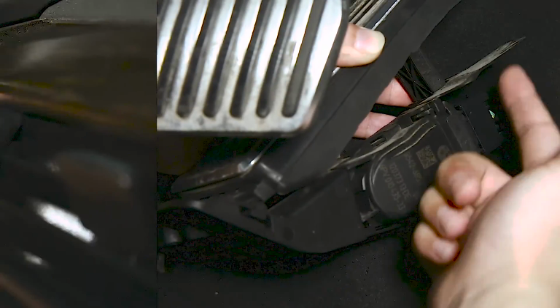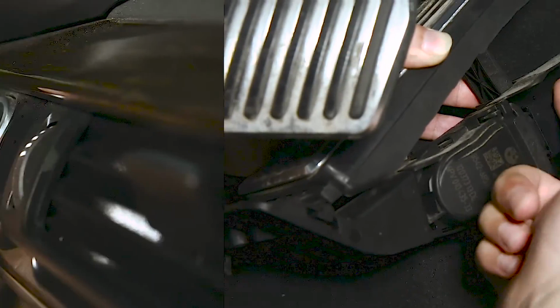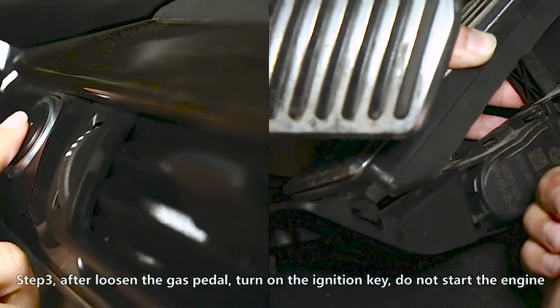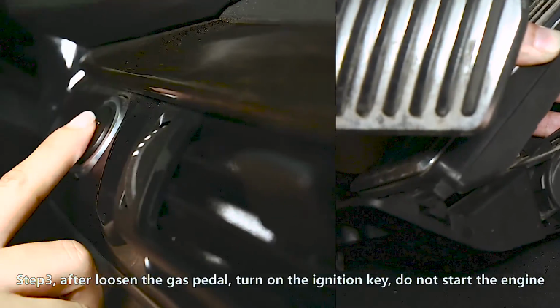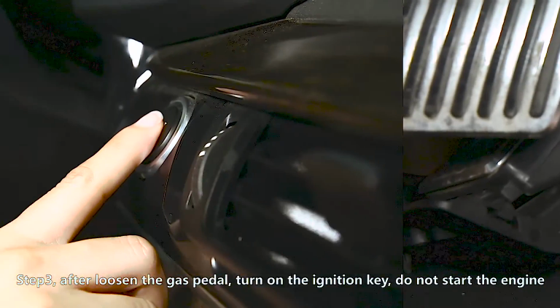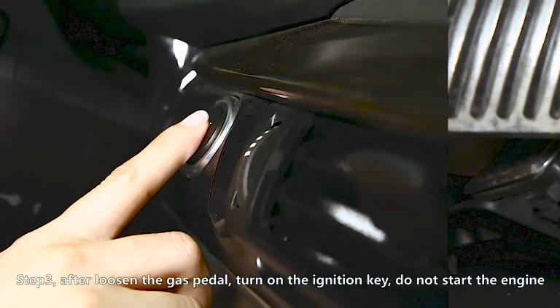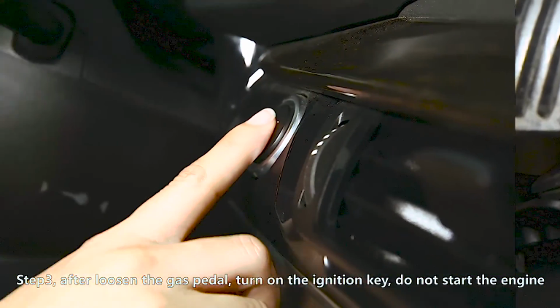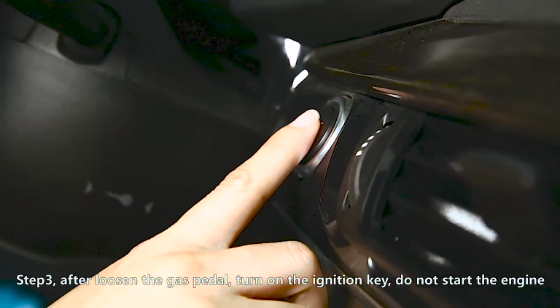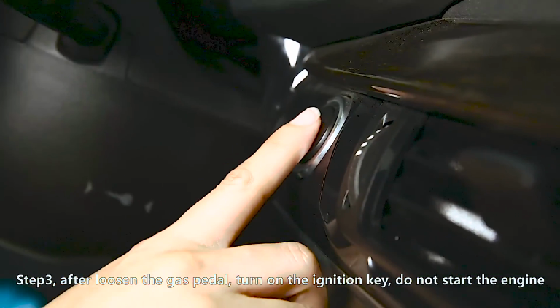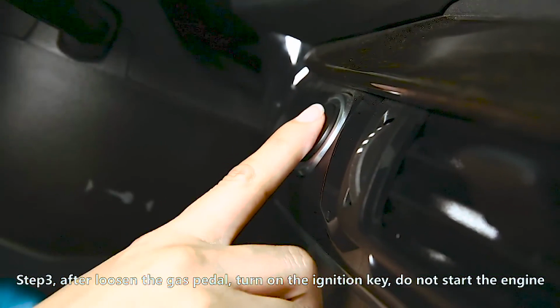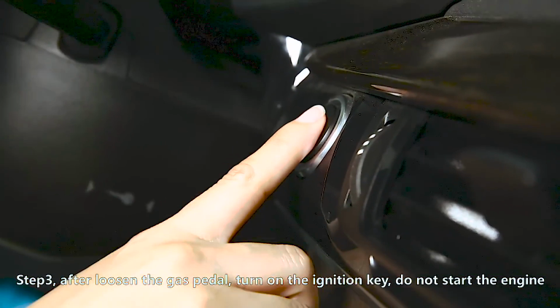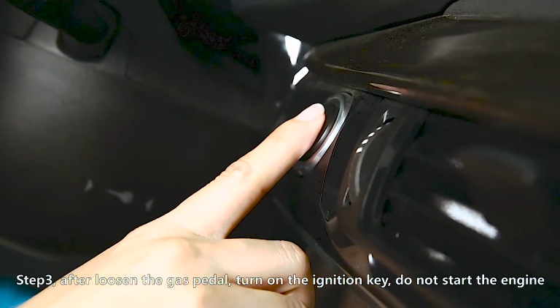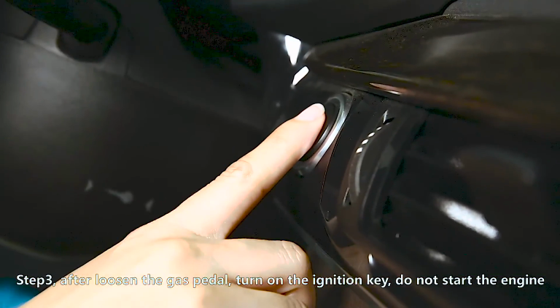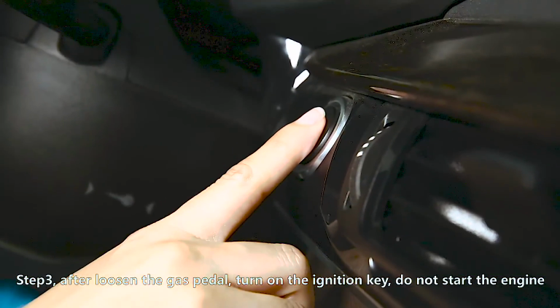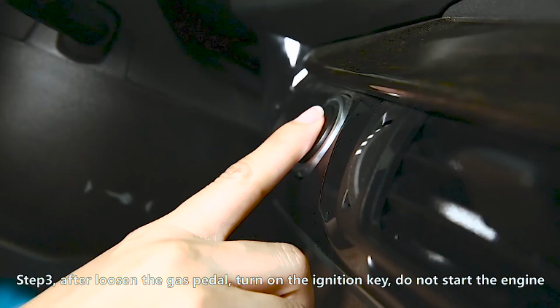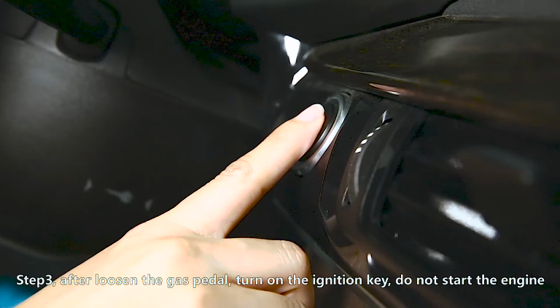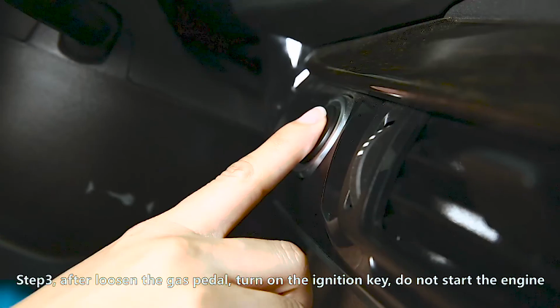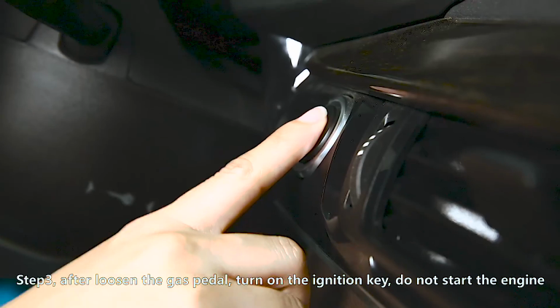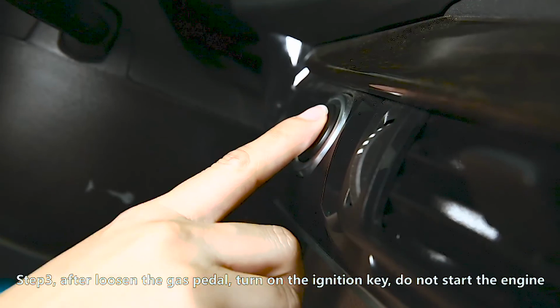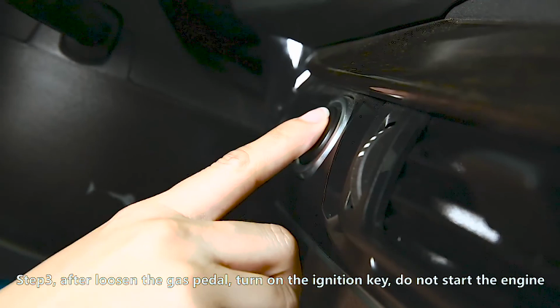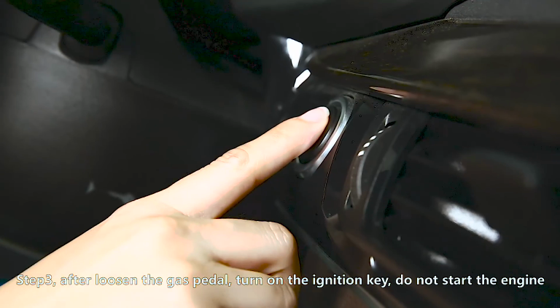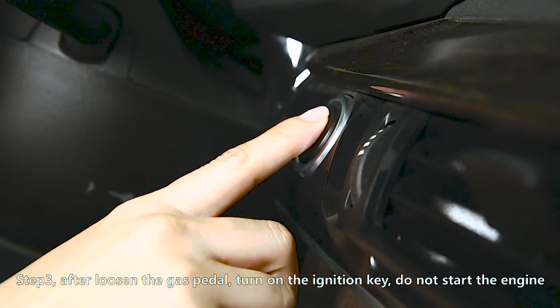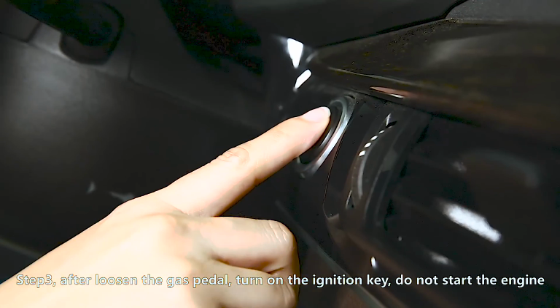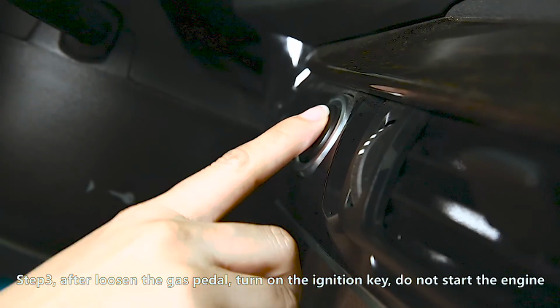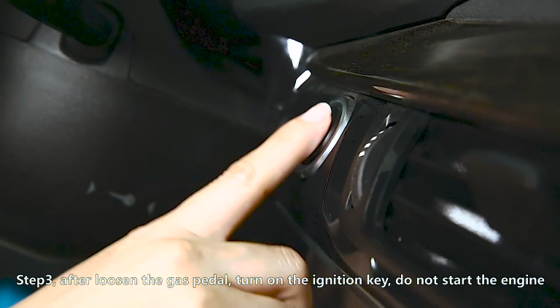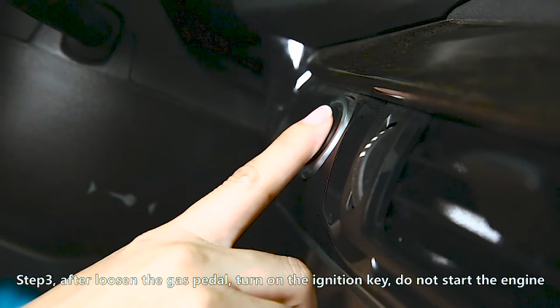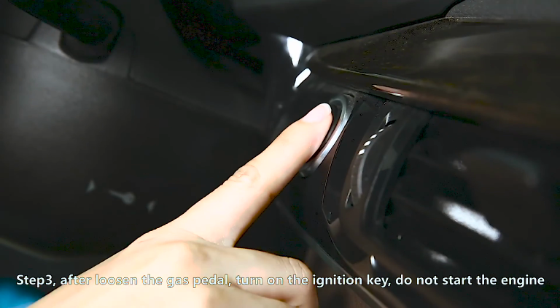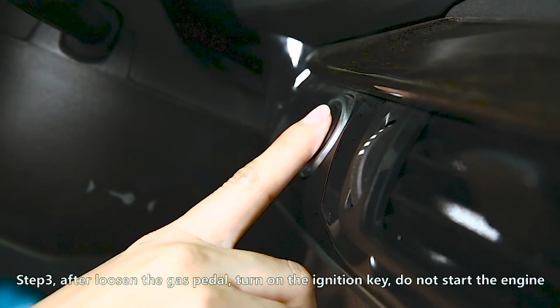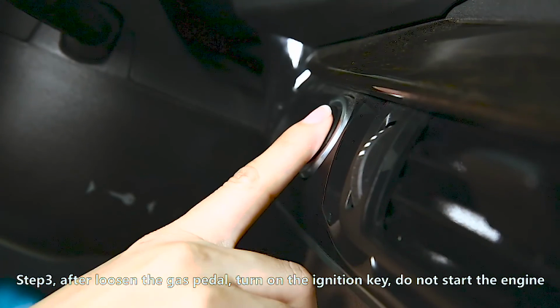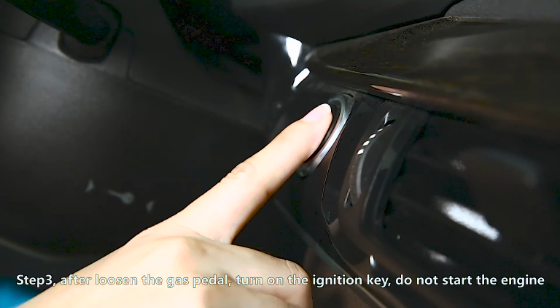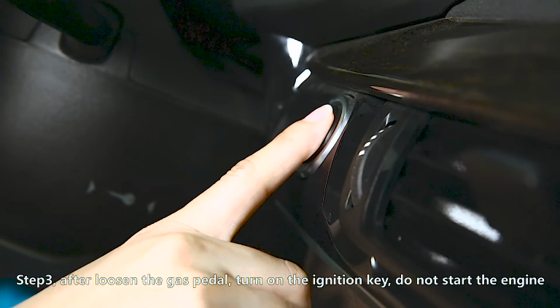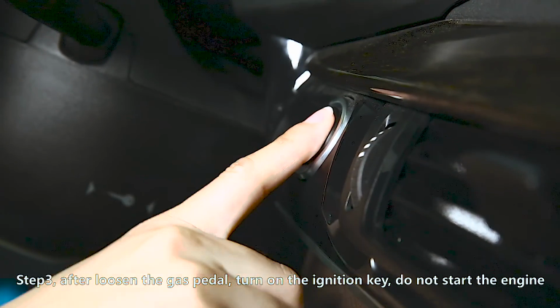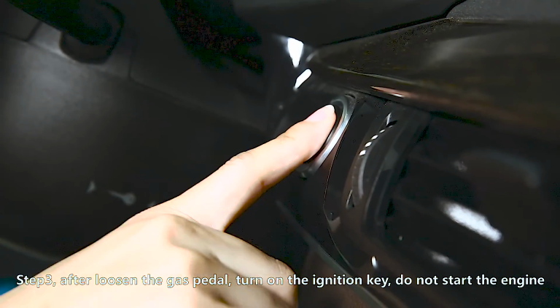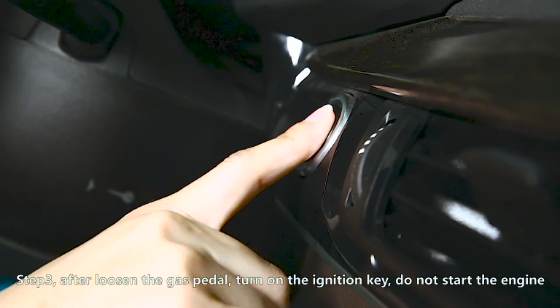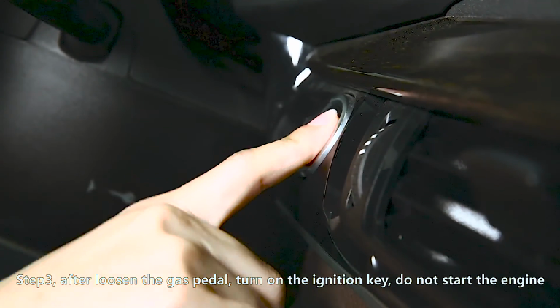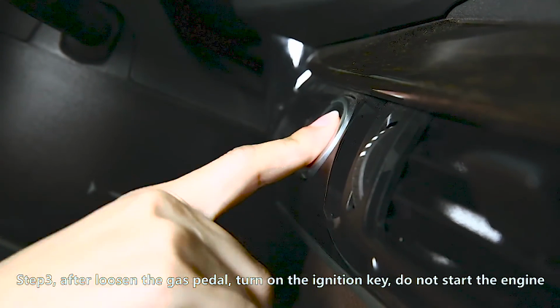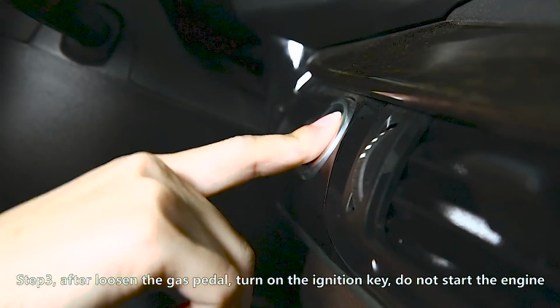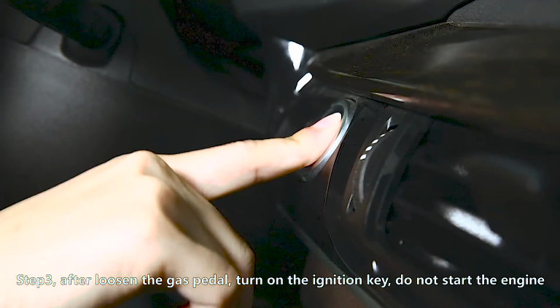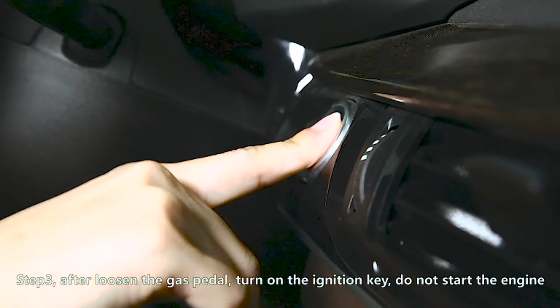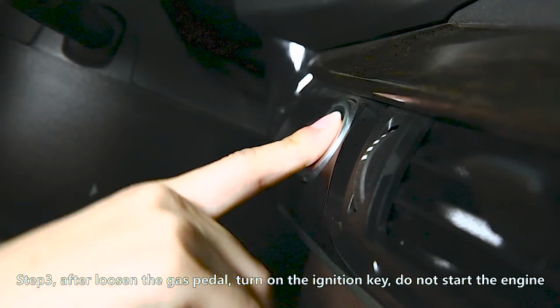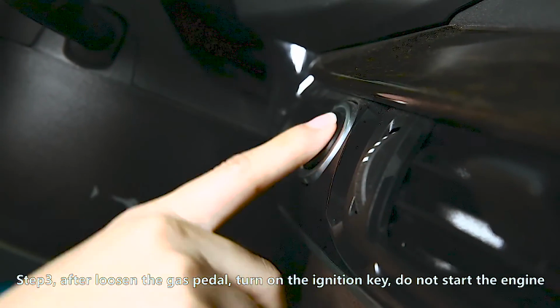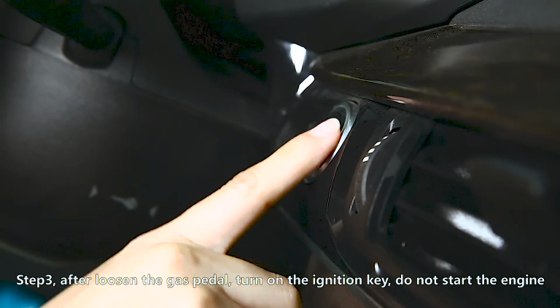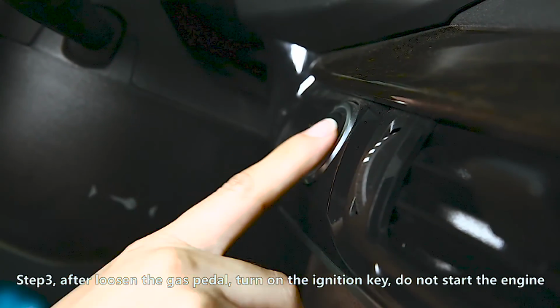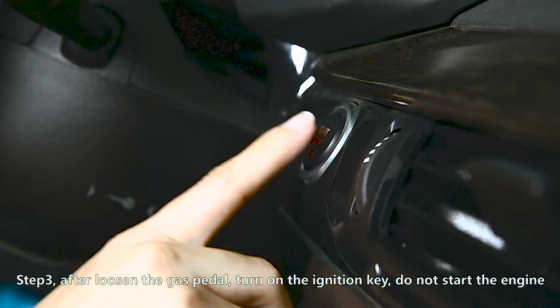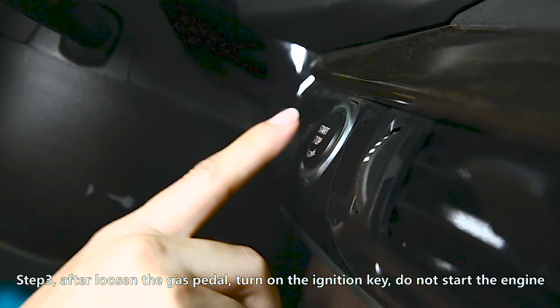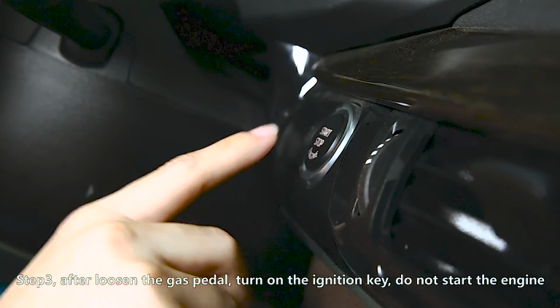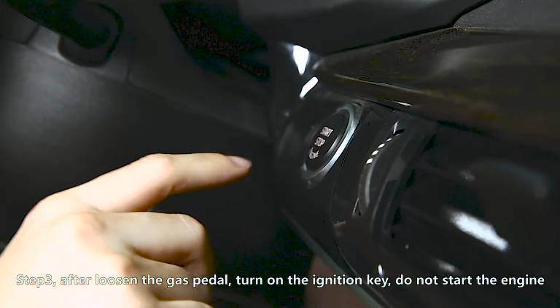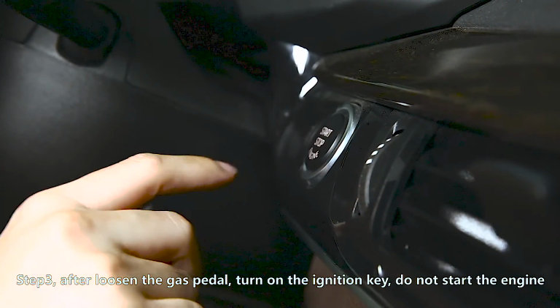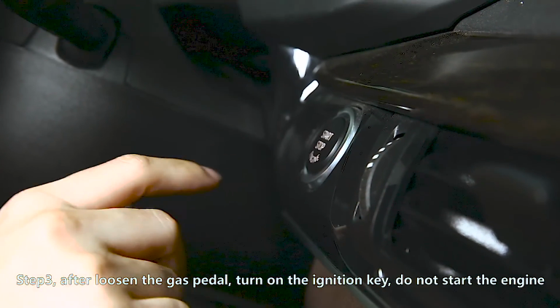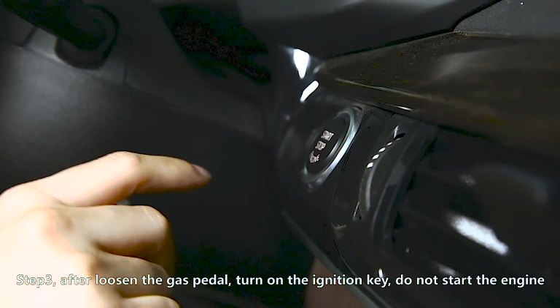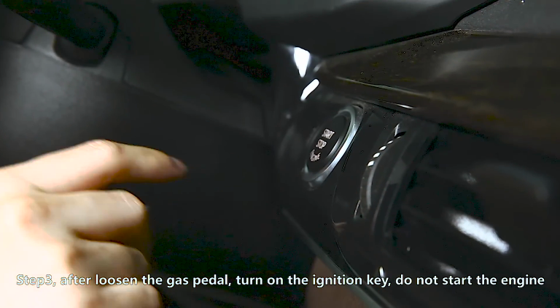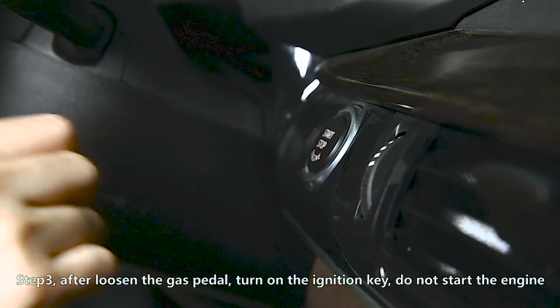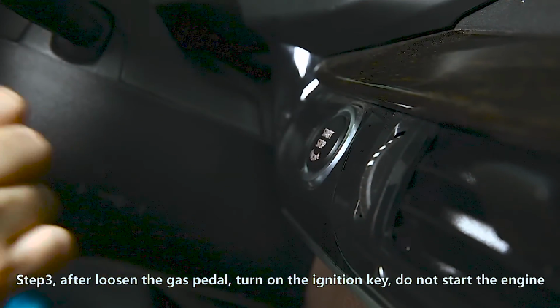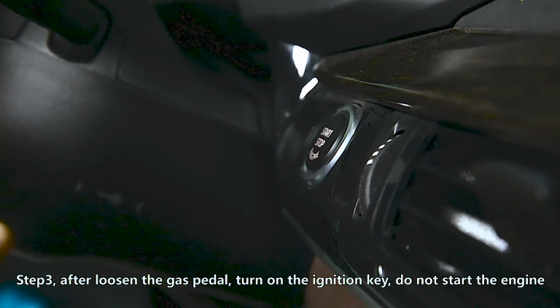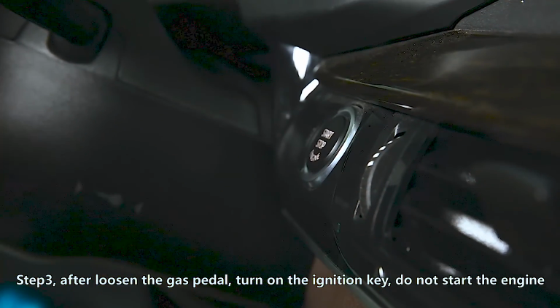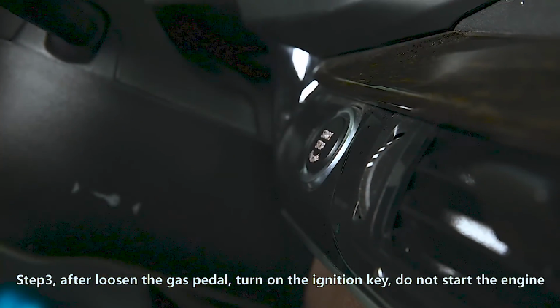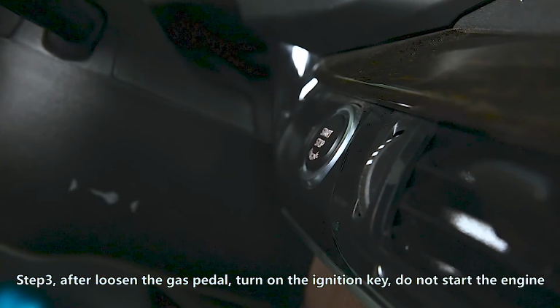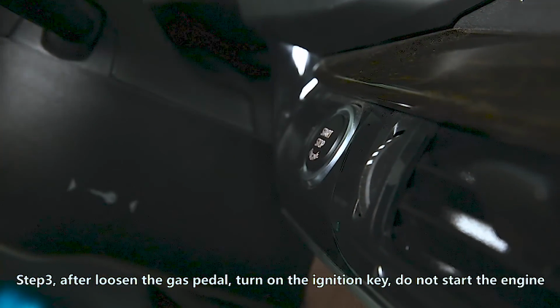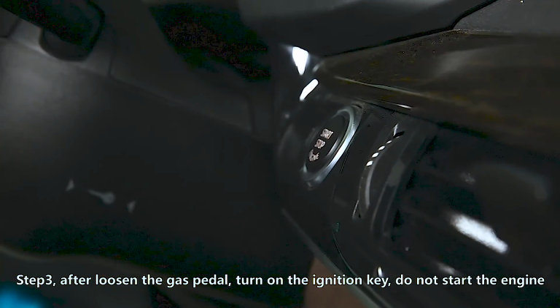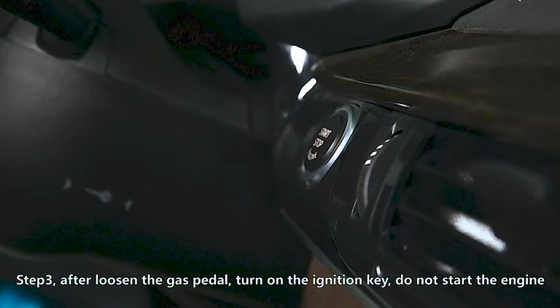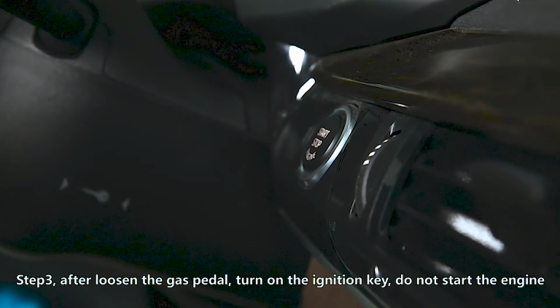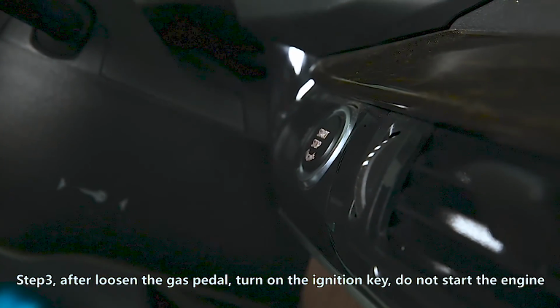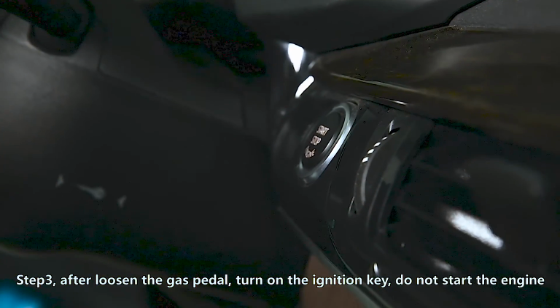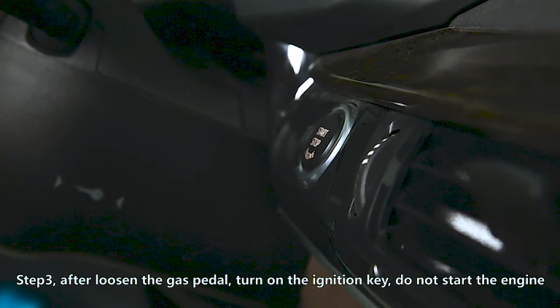Step 3. After loosening the gas pedal, turn on the ignition key. Do not start the engine.